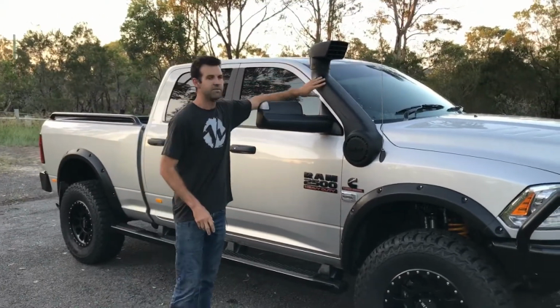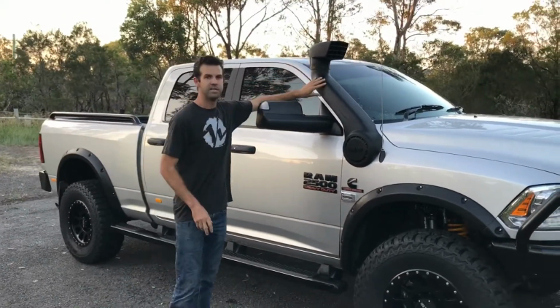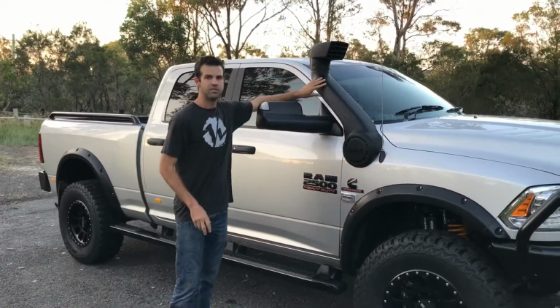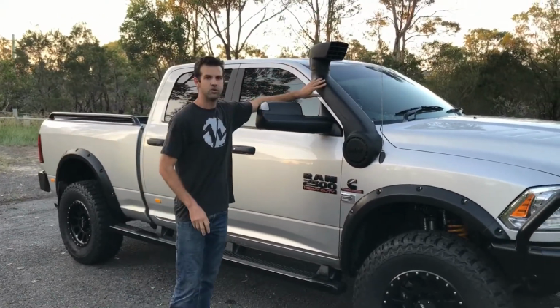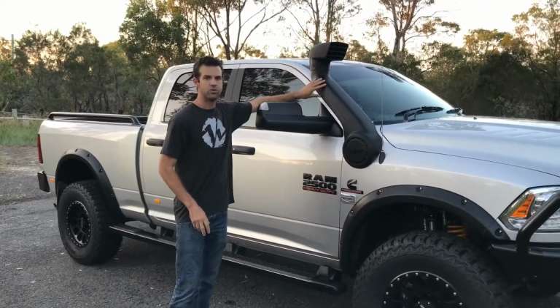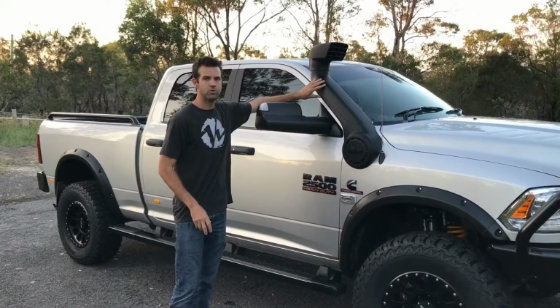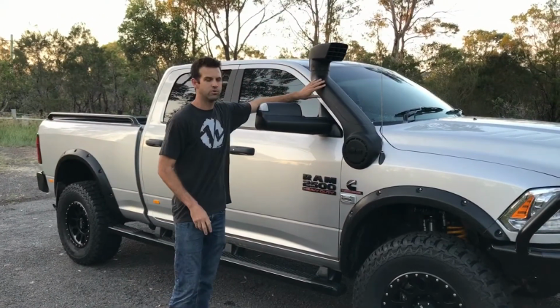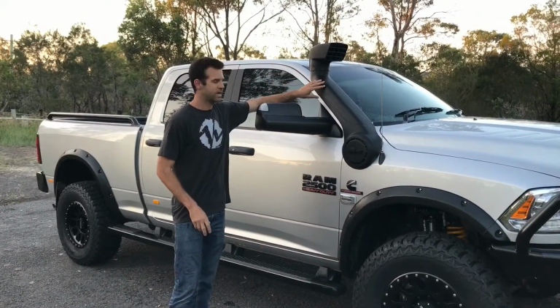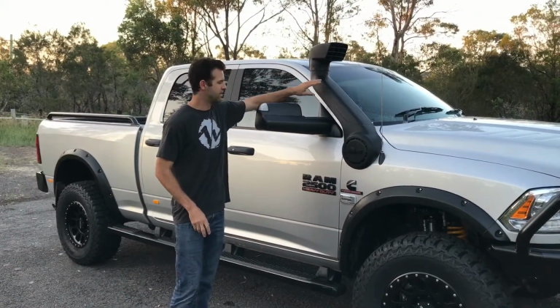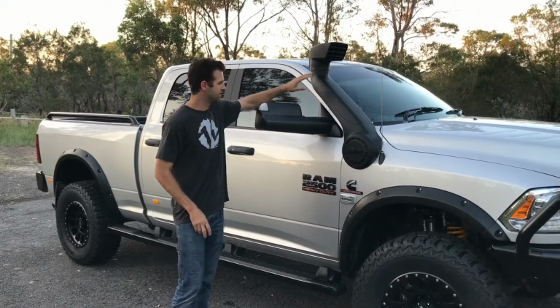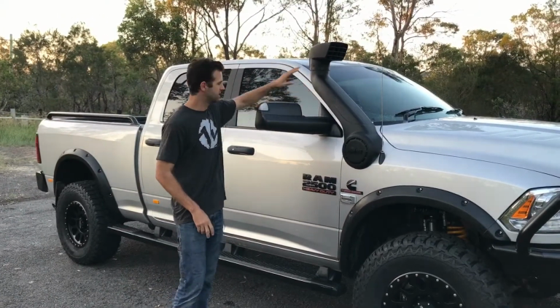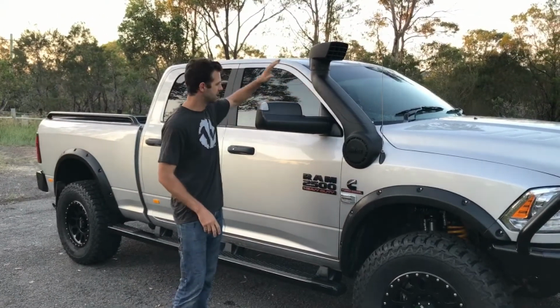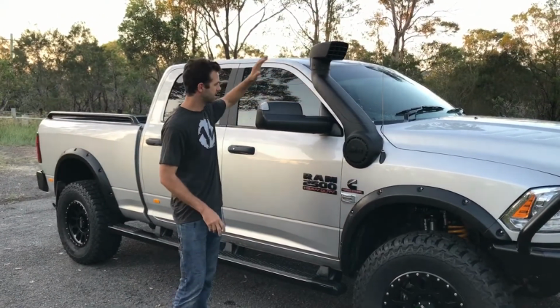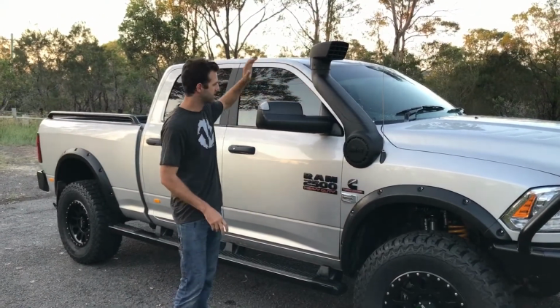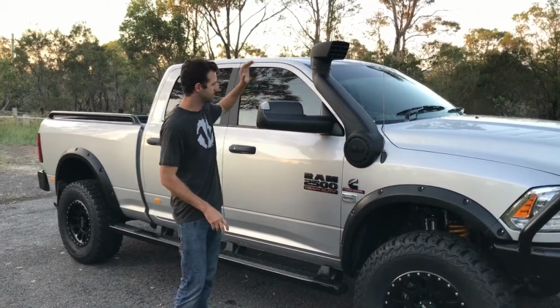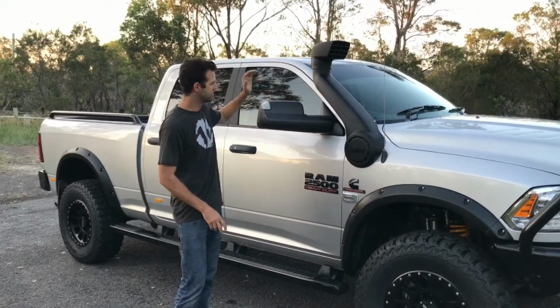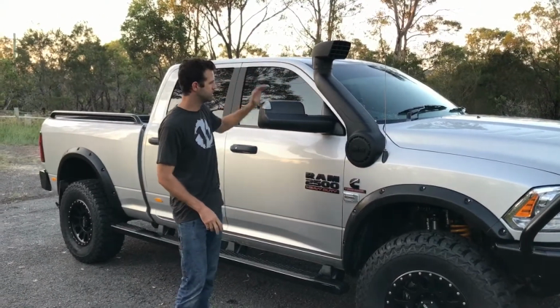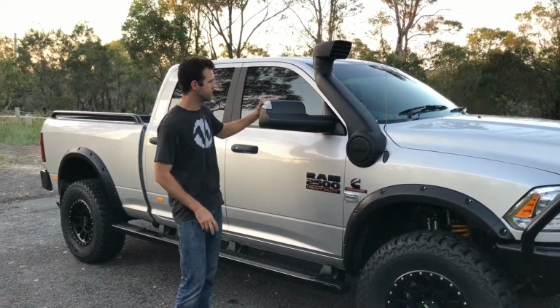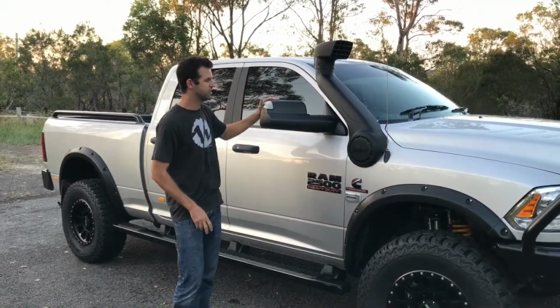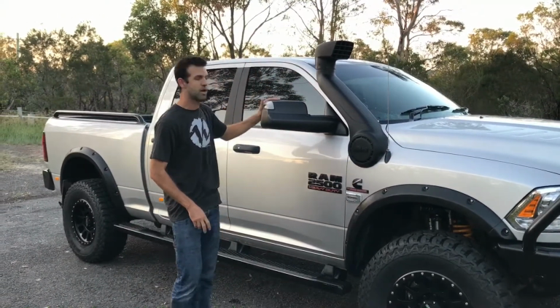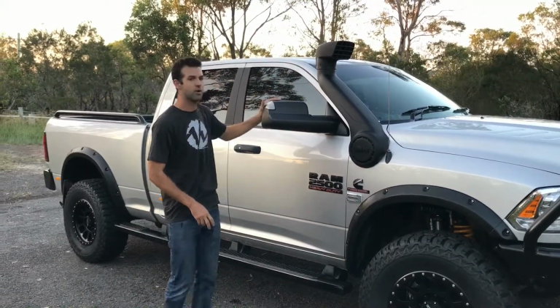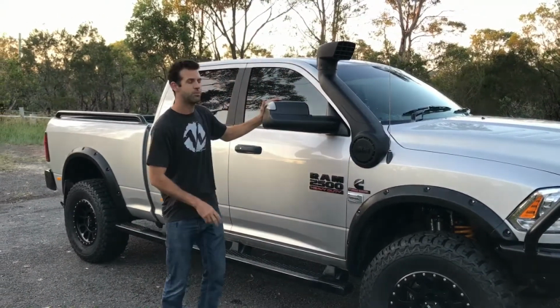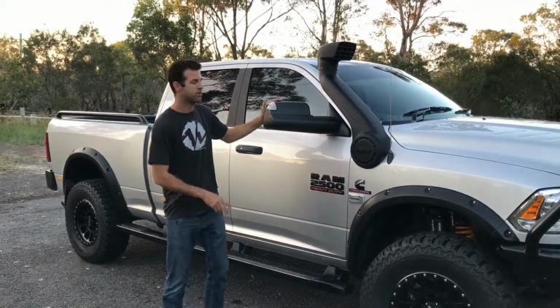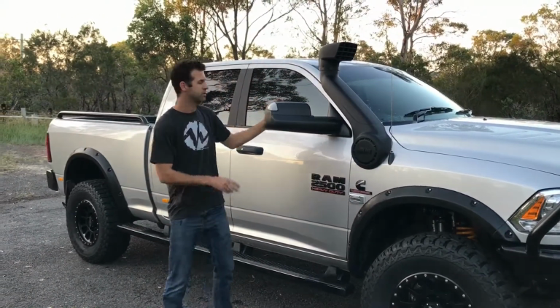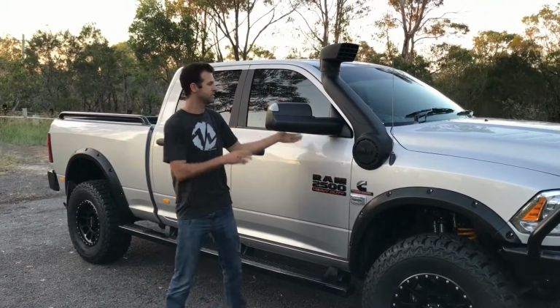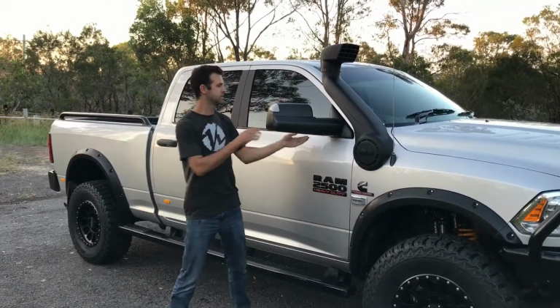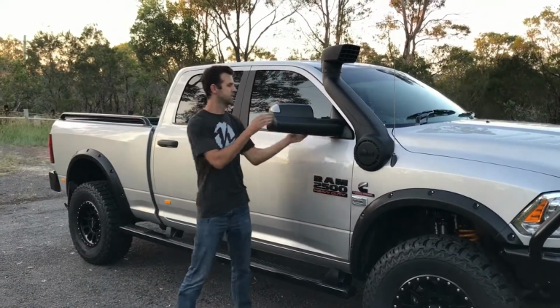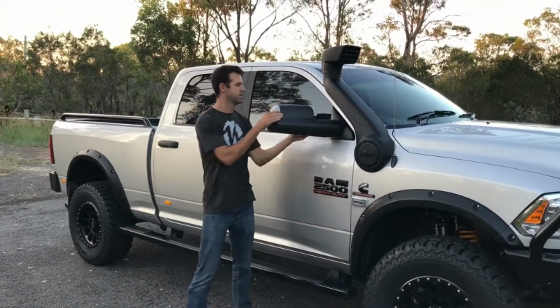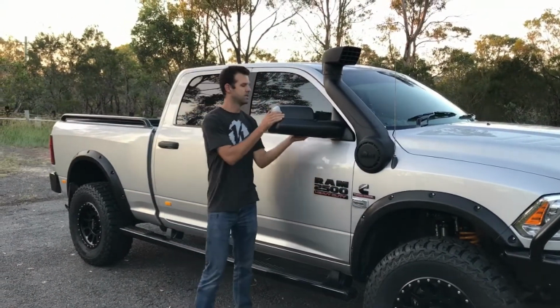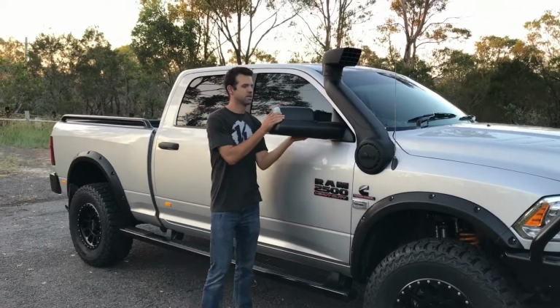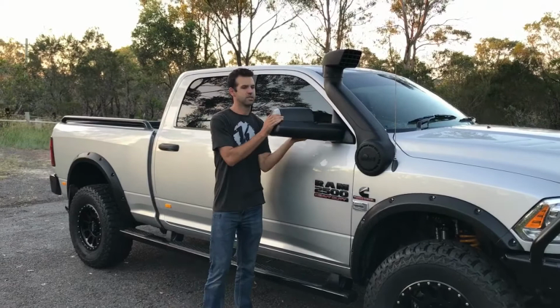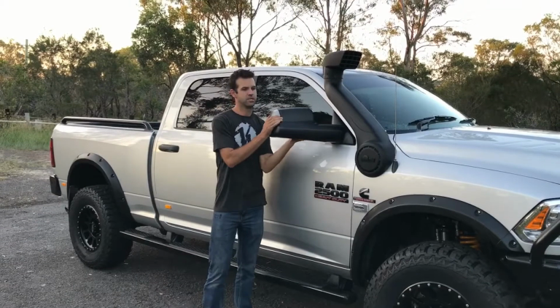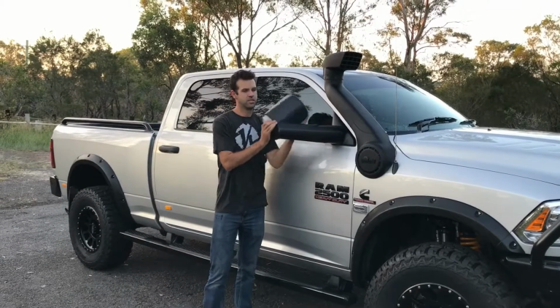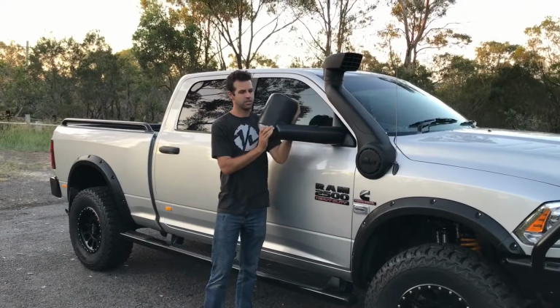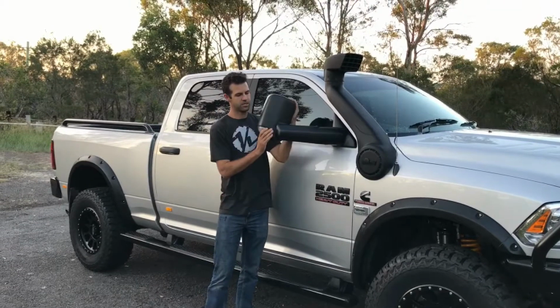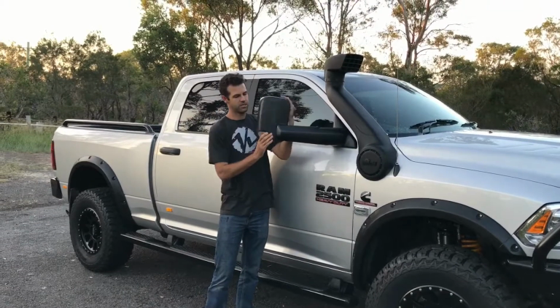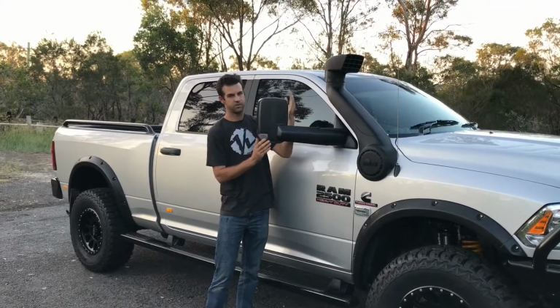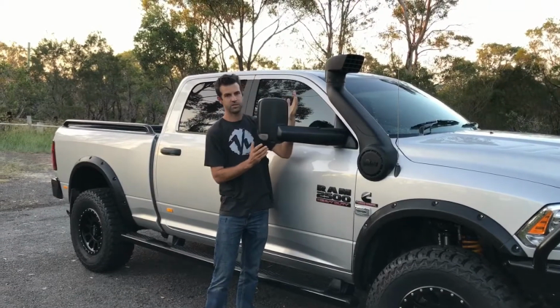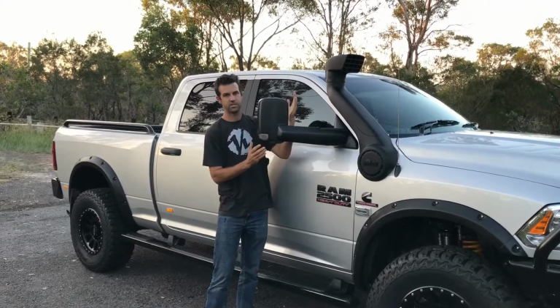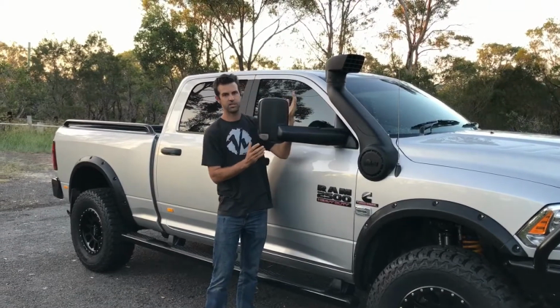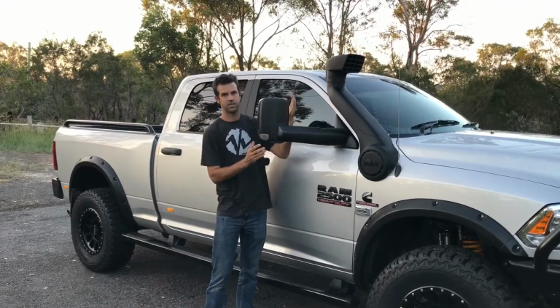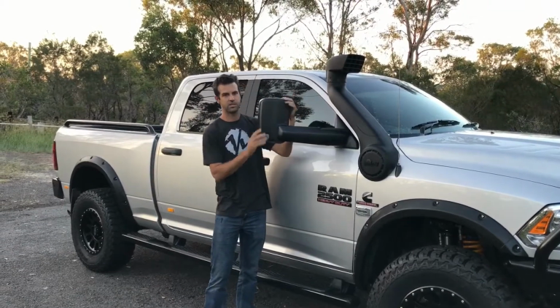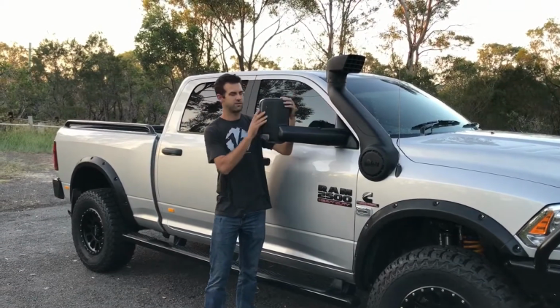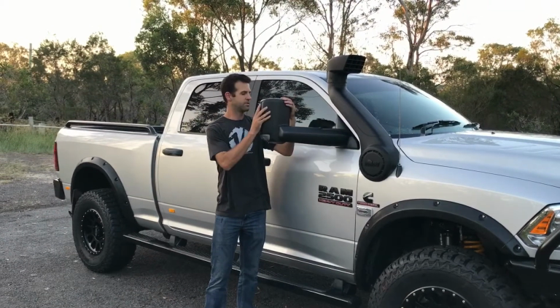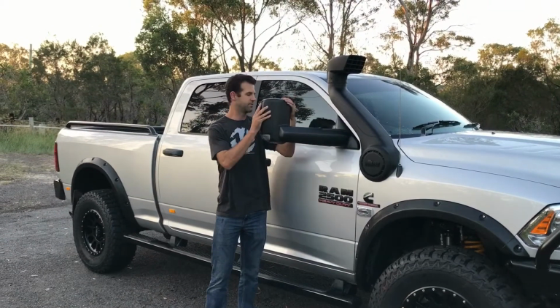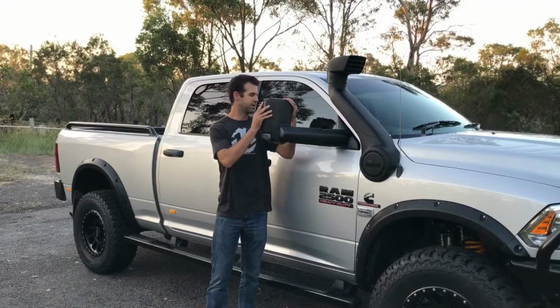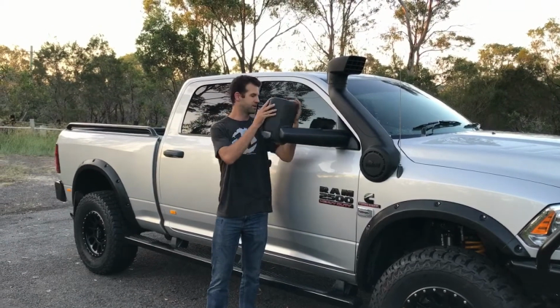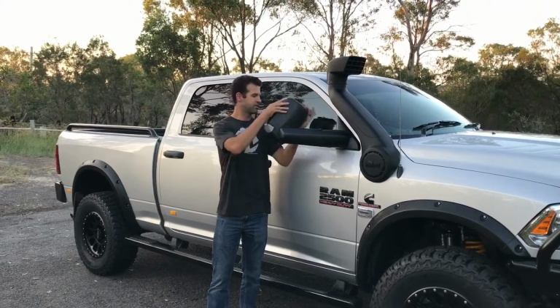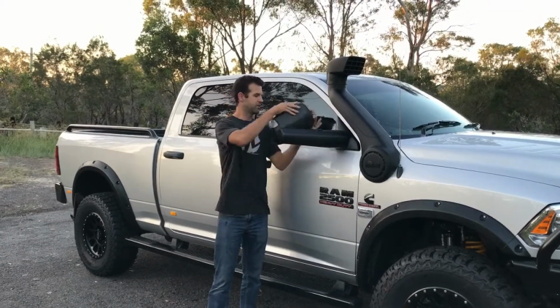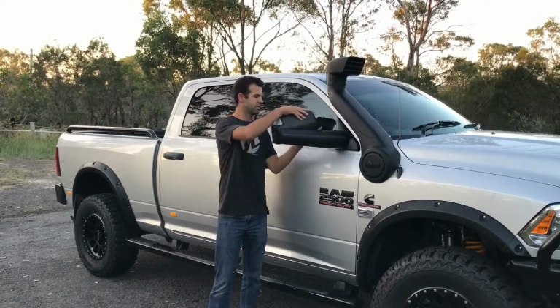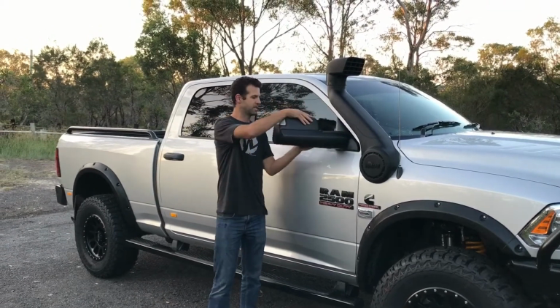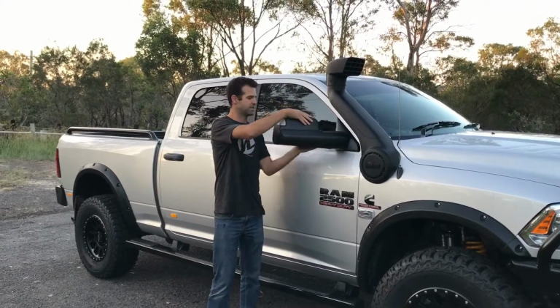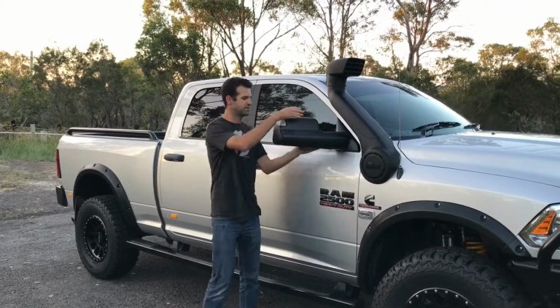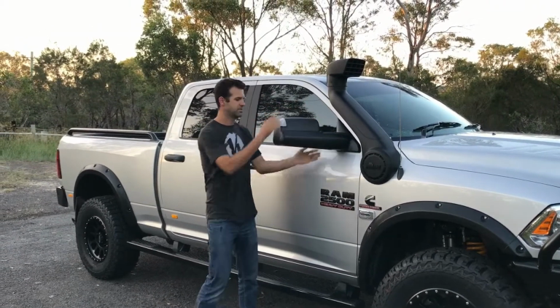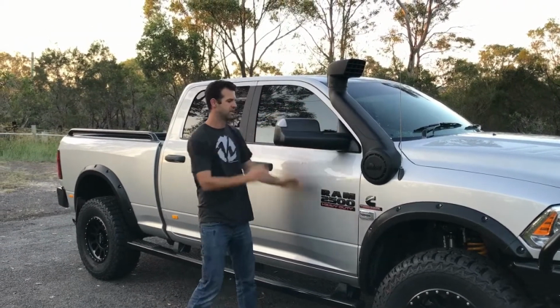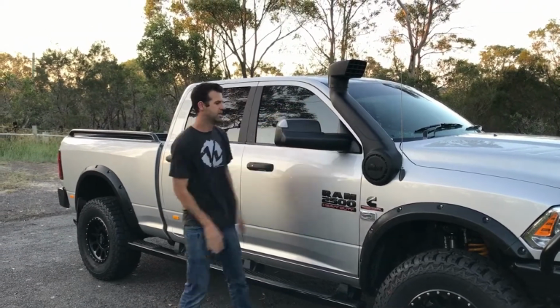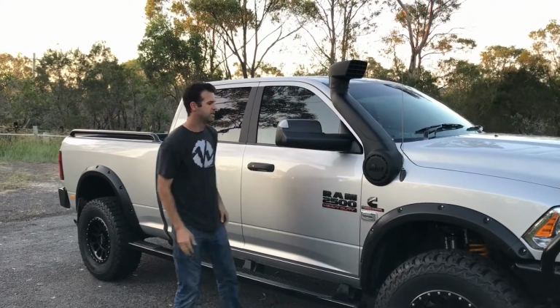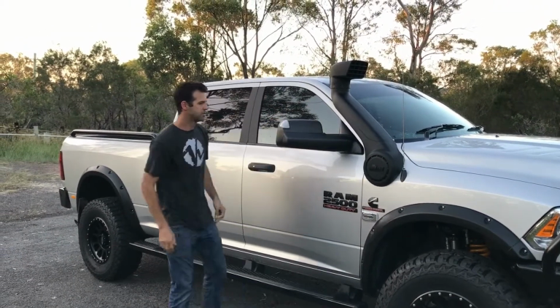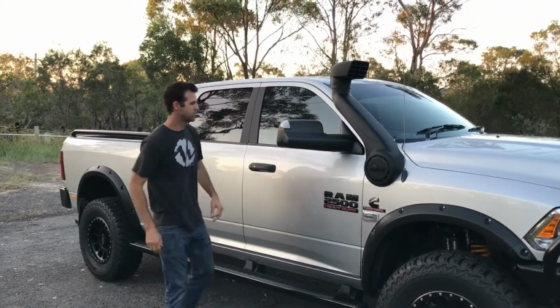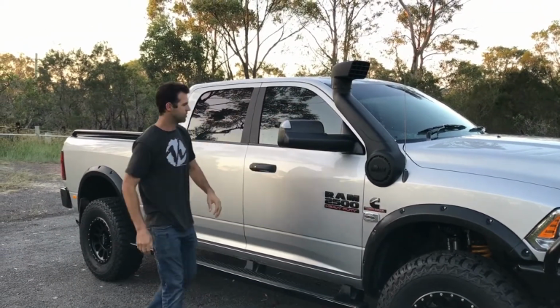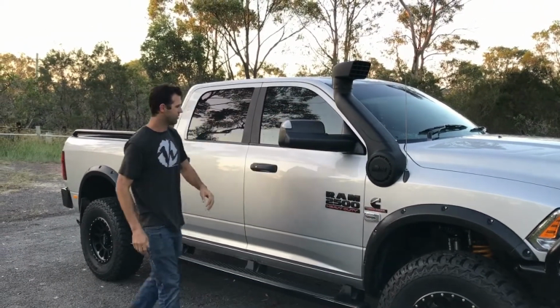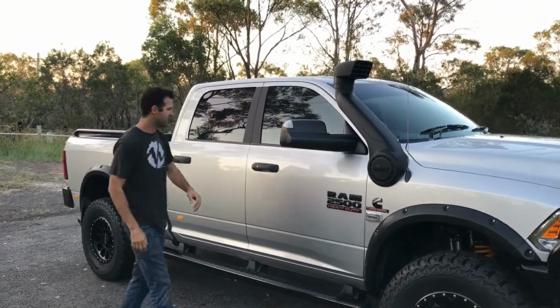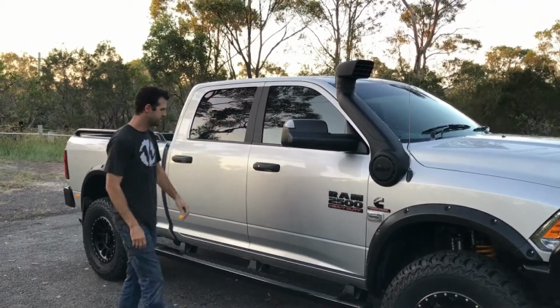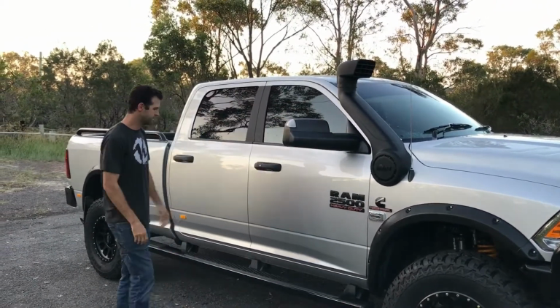We've got an ARB snorkel and air intake. We've also got the towing mirrors — these are the factory ones that suit the Rams.